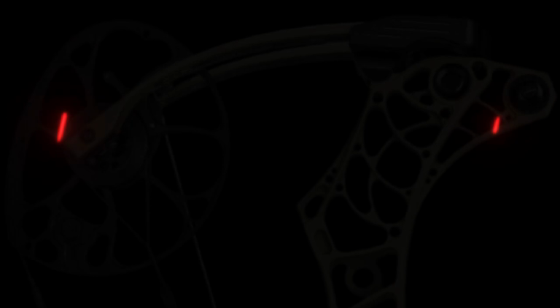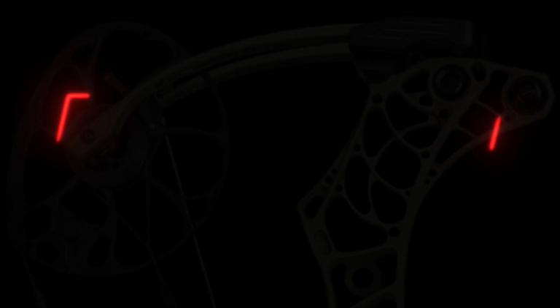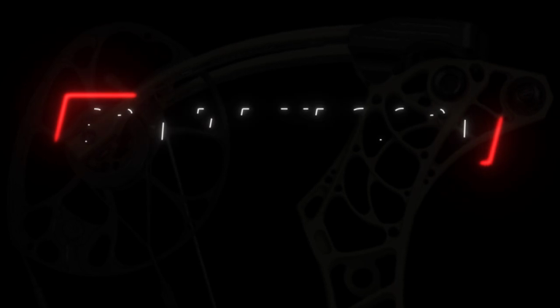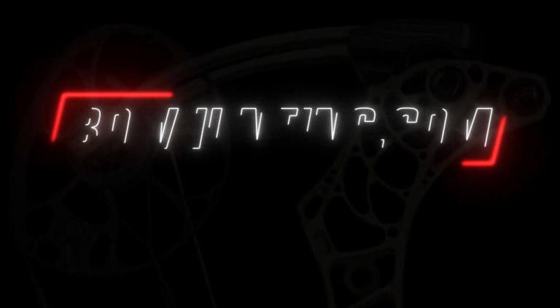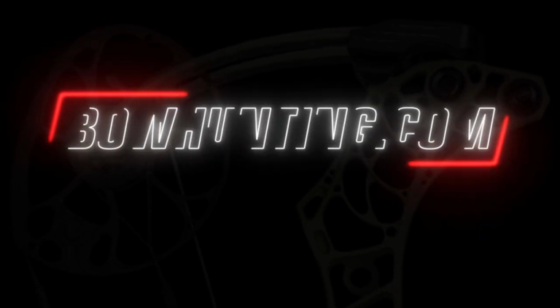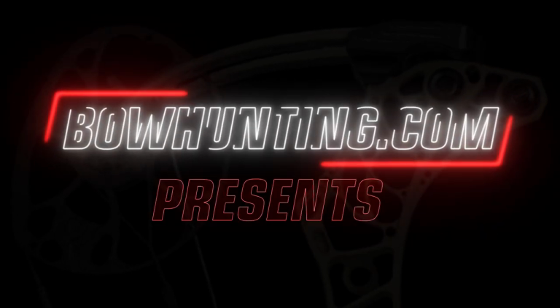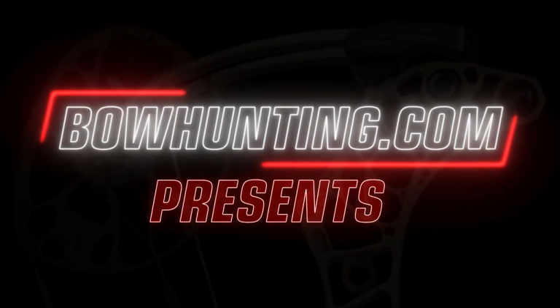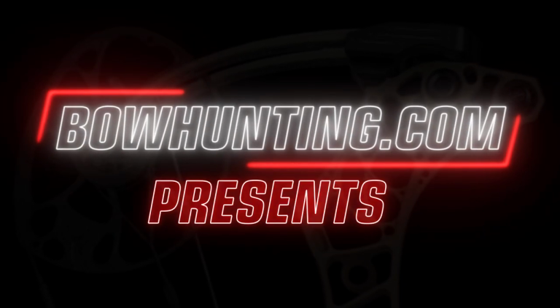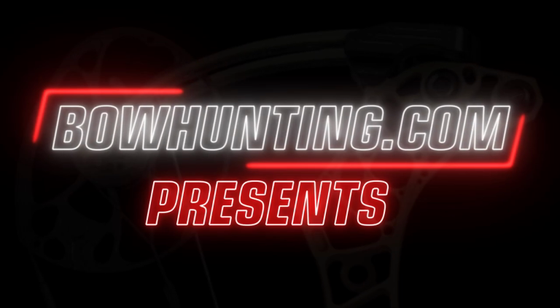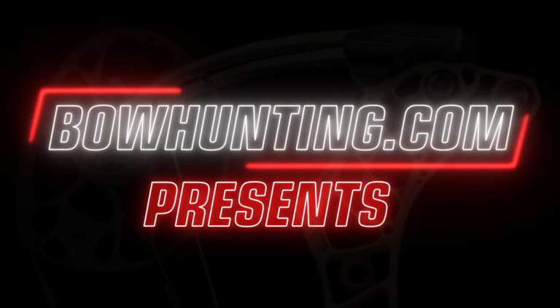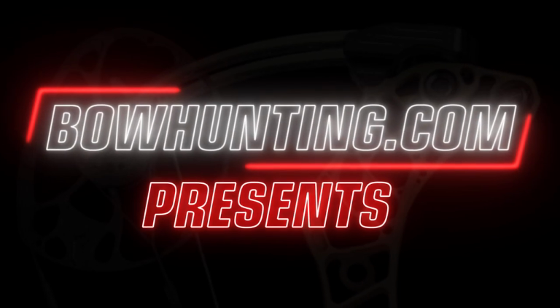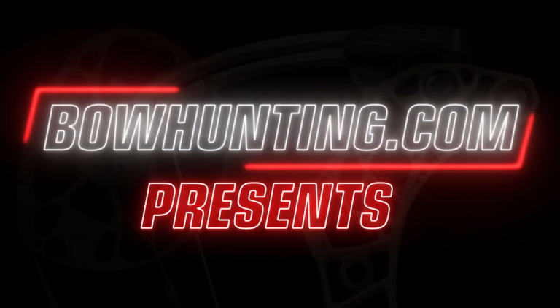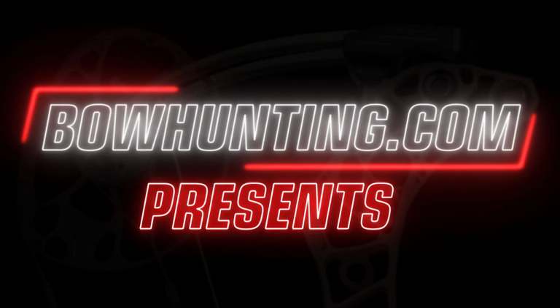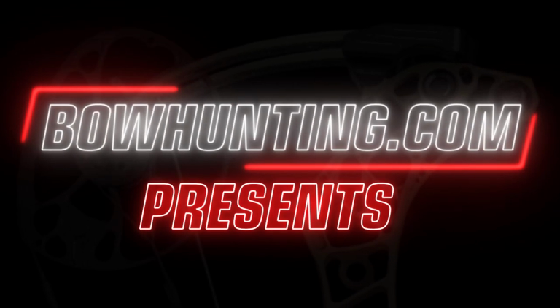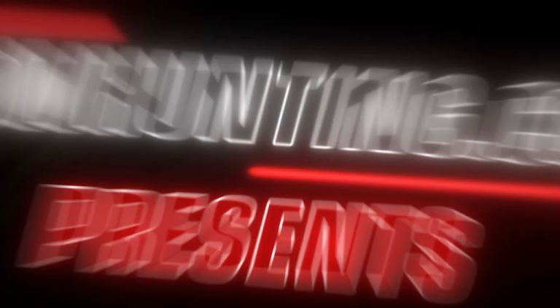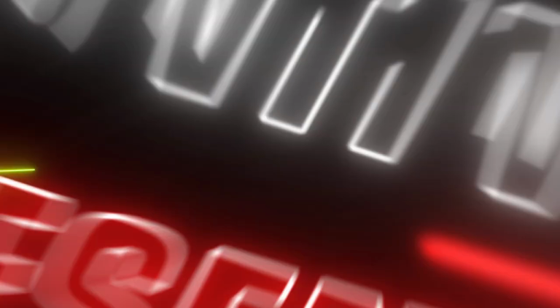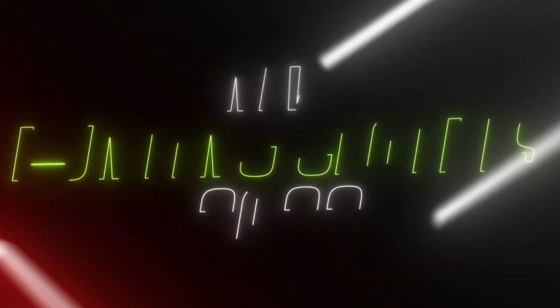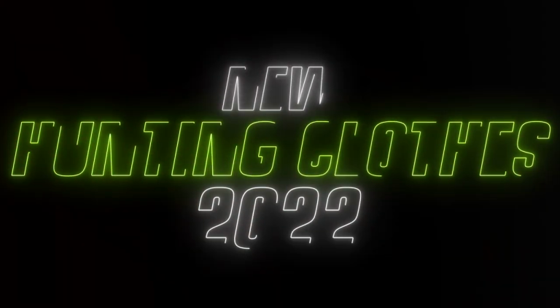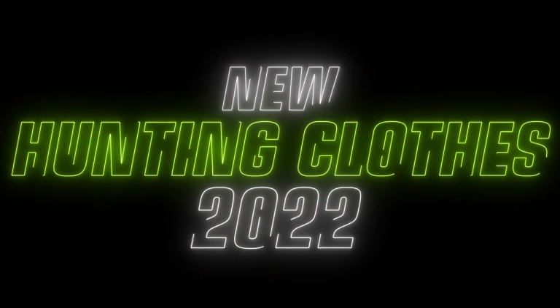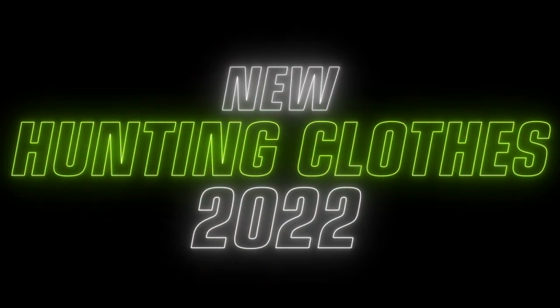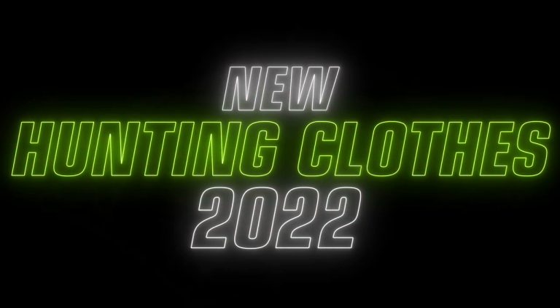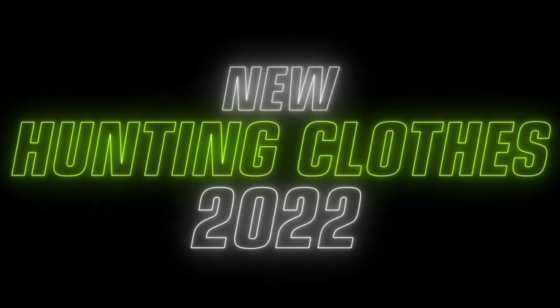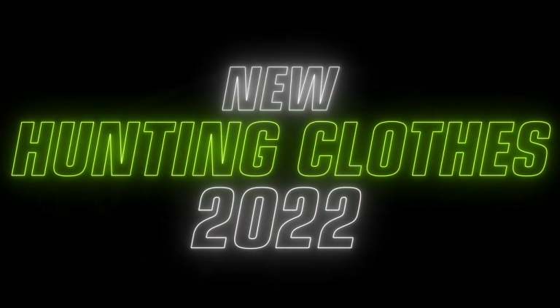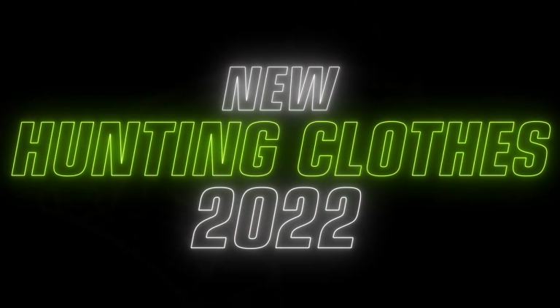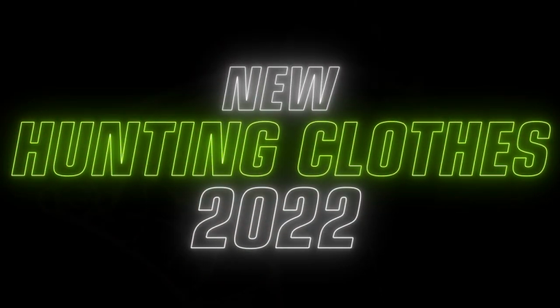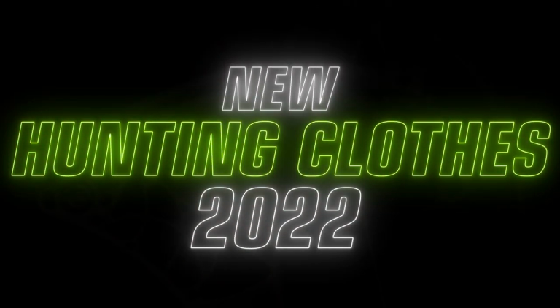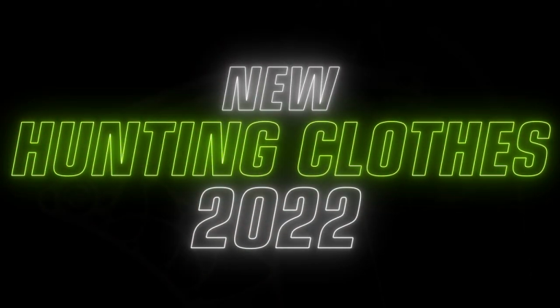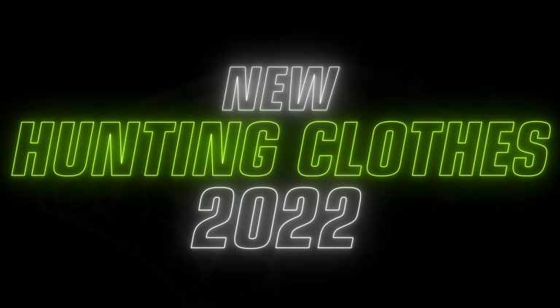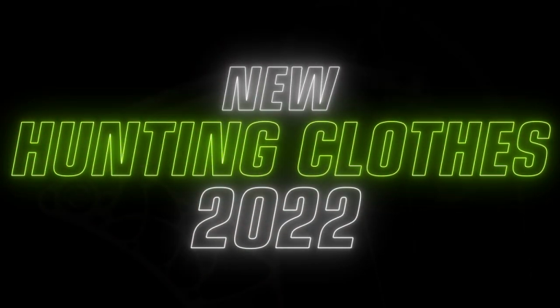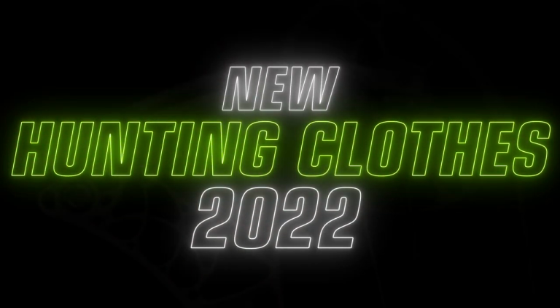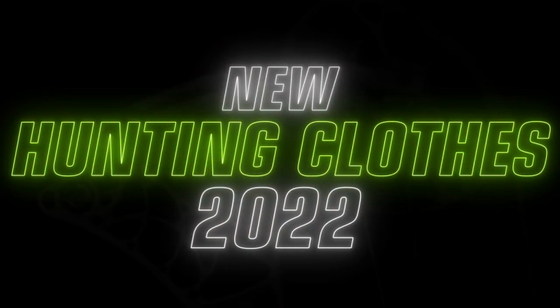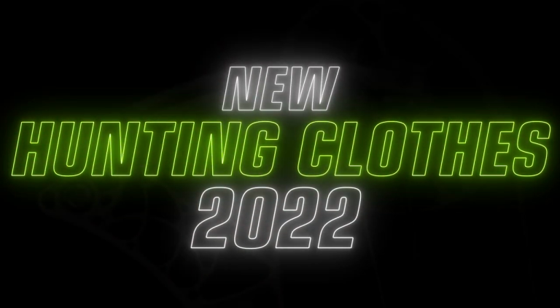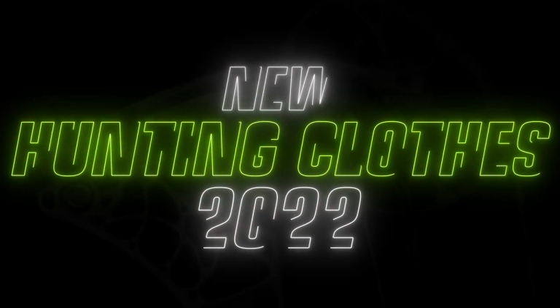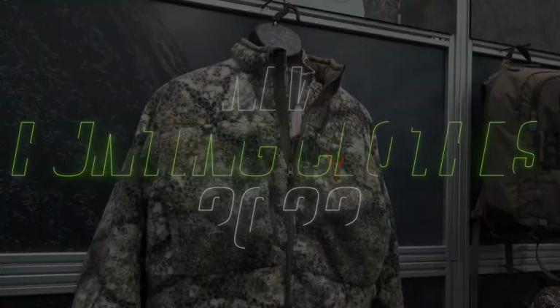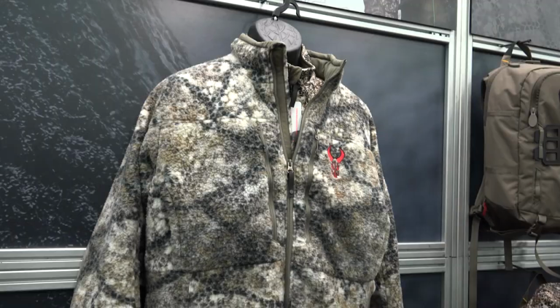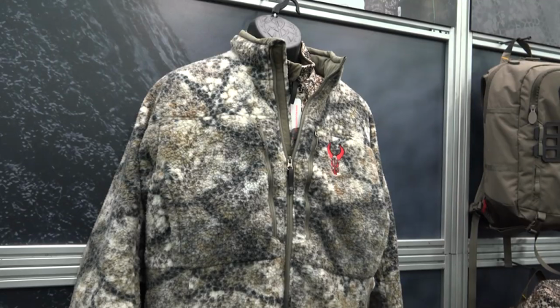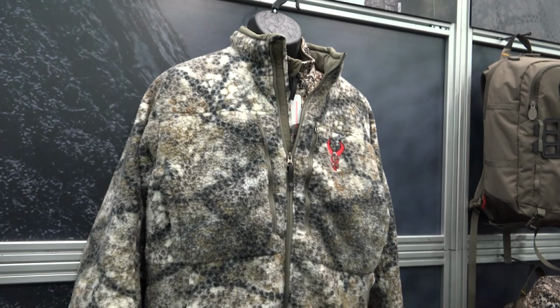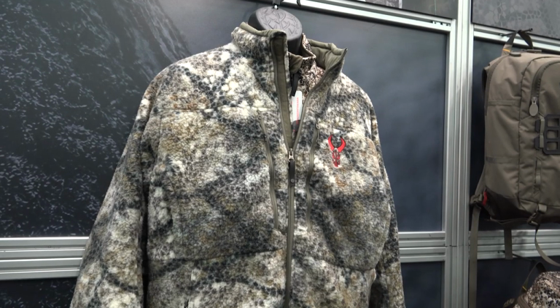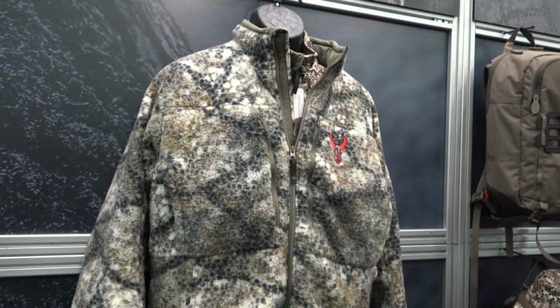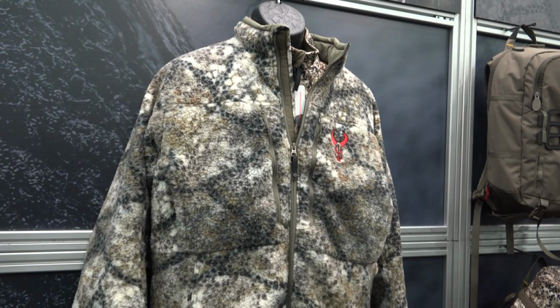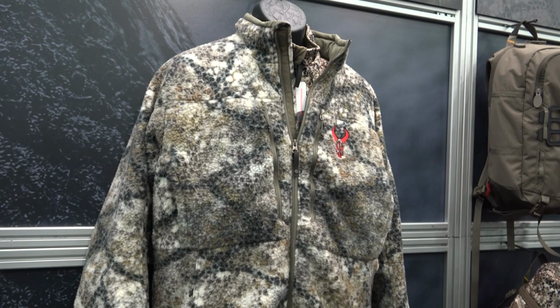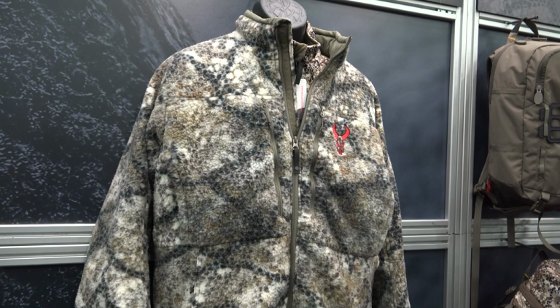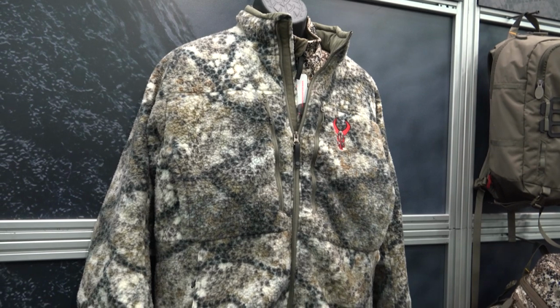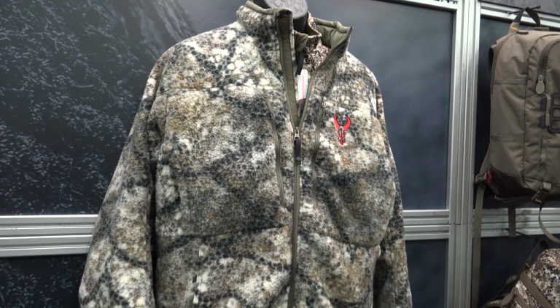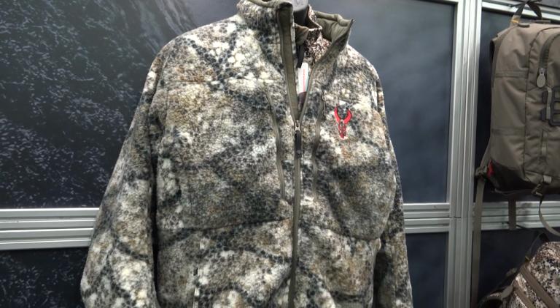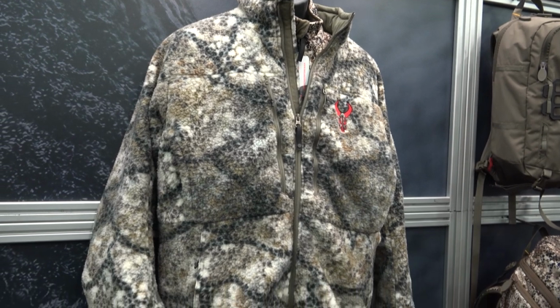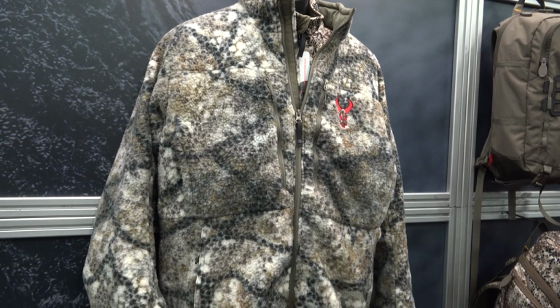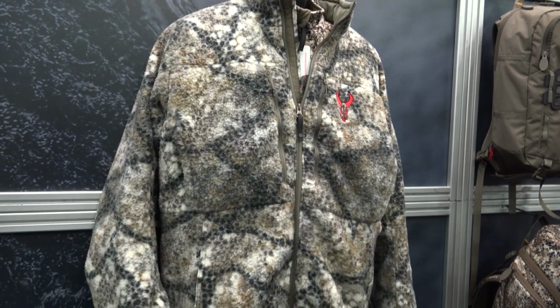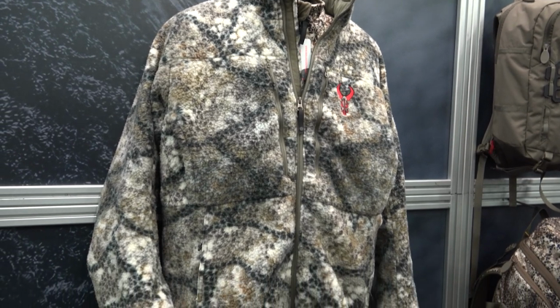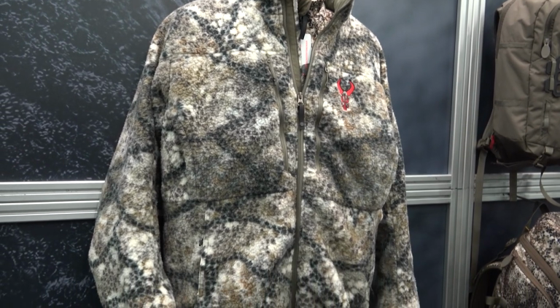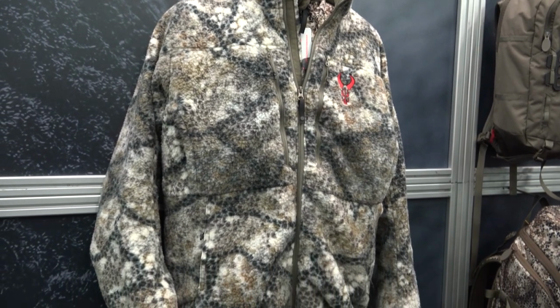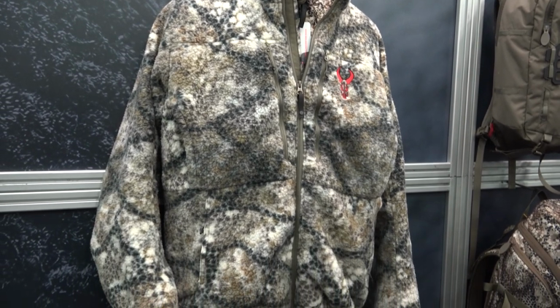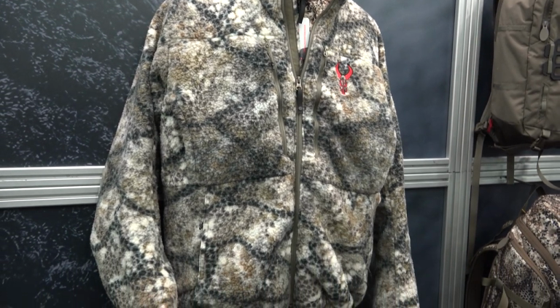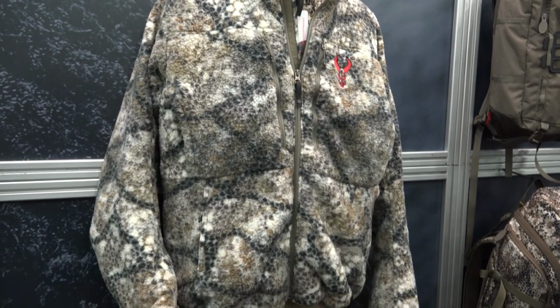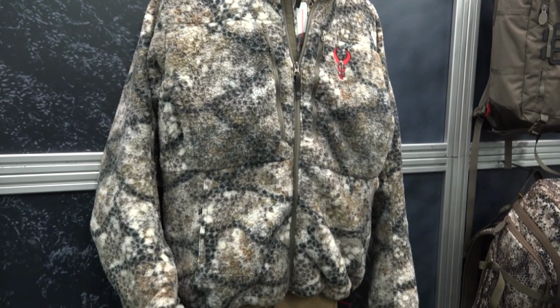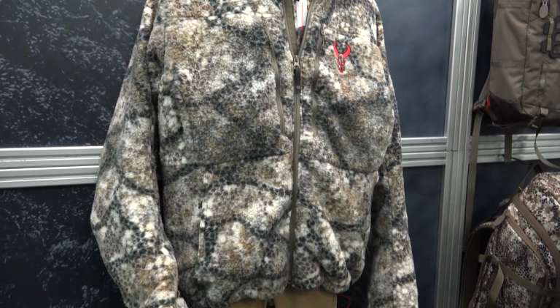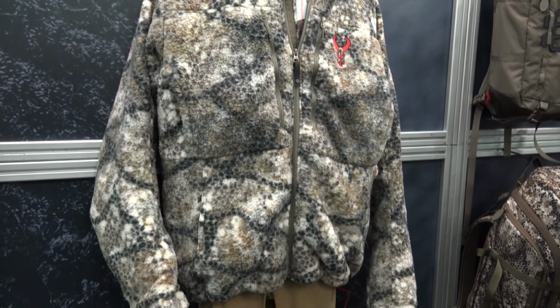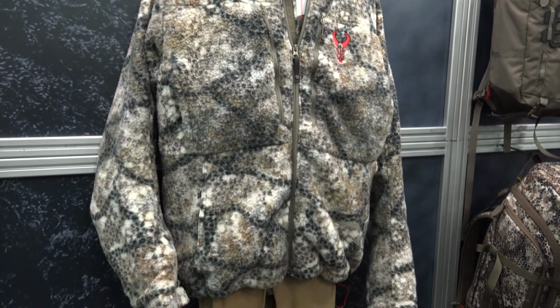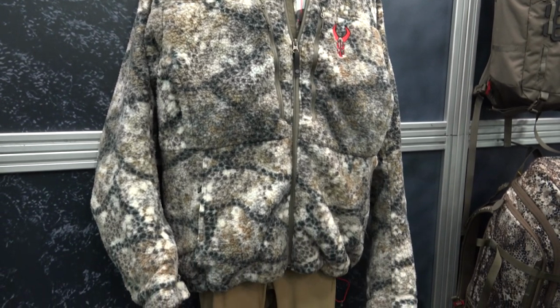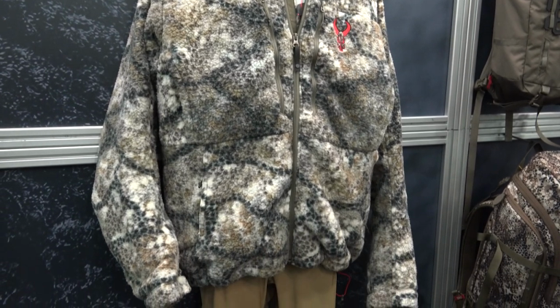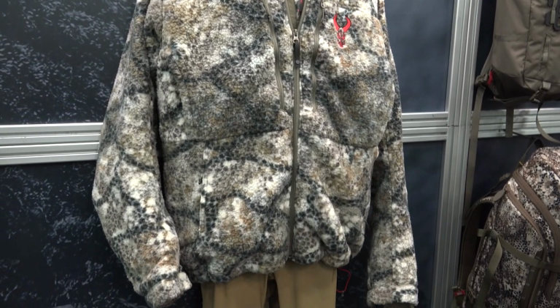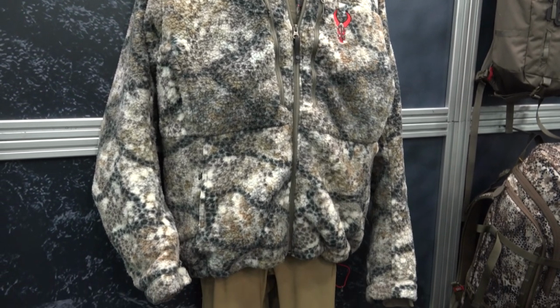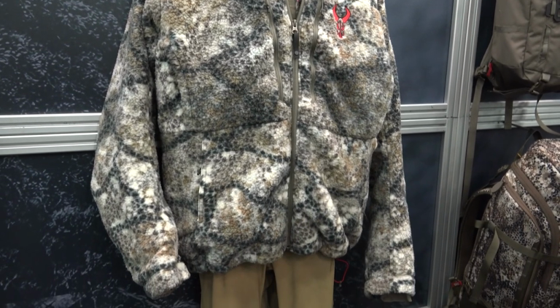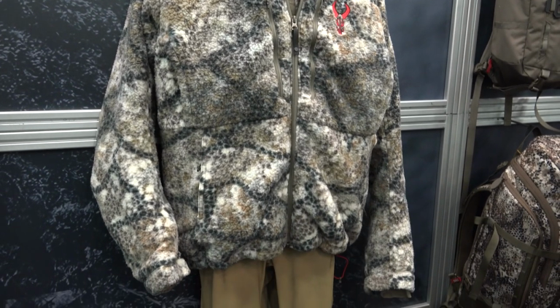If you've found yourself cold and uncomfortable while on a tree stand this fall, maybe it's time for some new hunting clothes. In no particular order, here are some of the top new hunting garments for 2022.